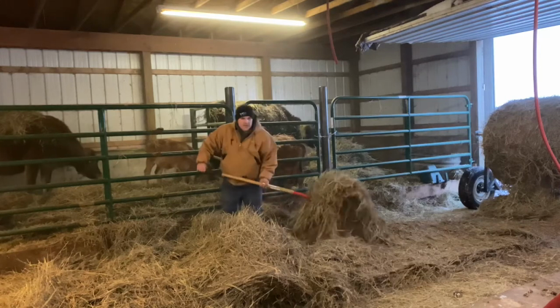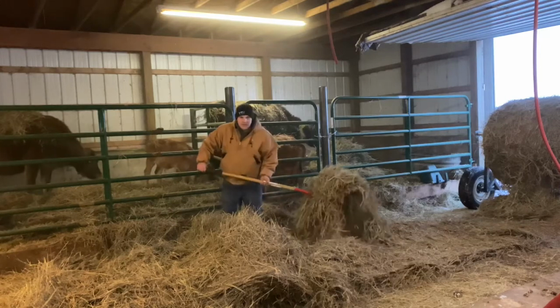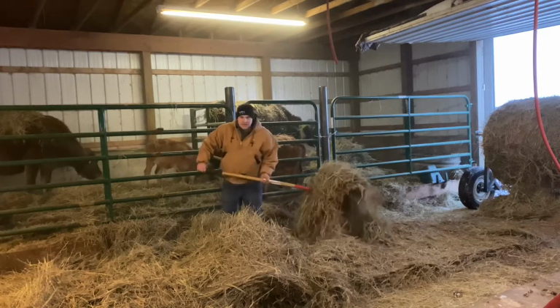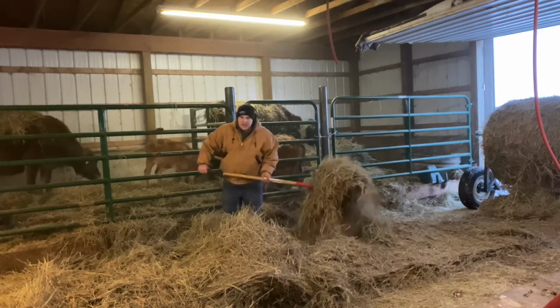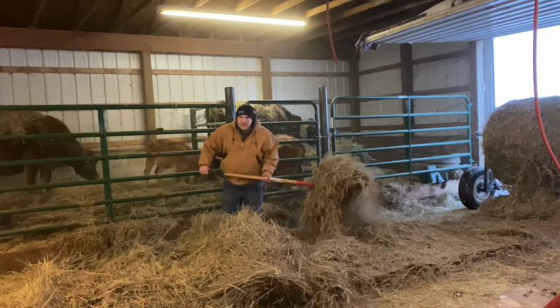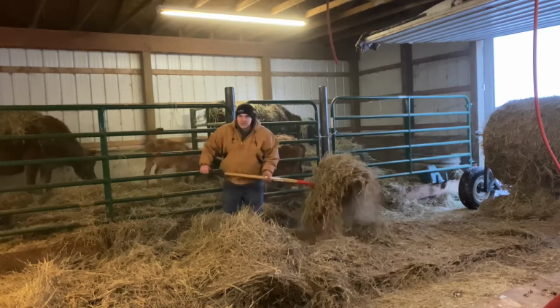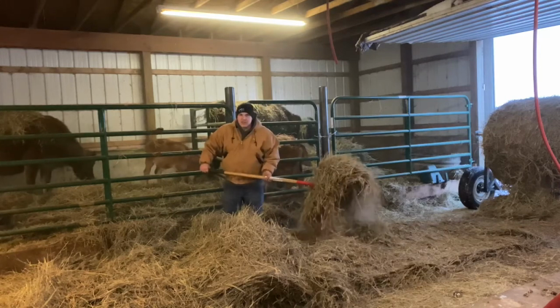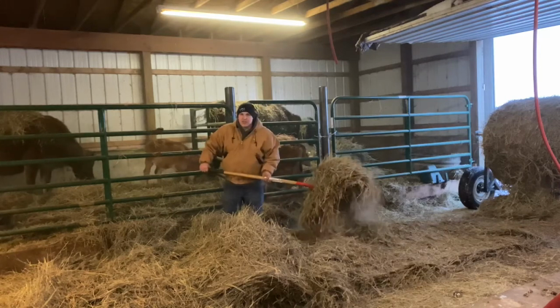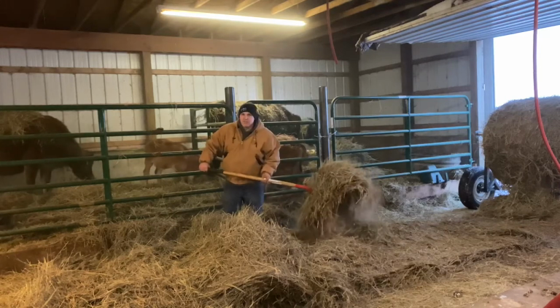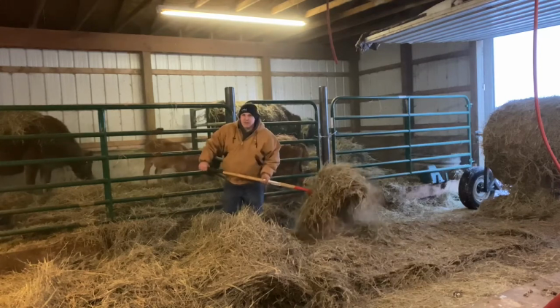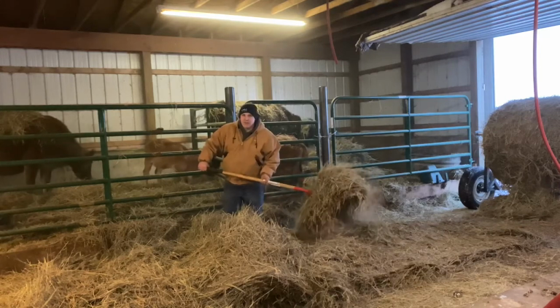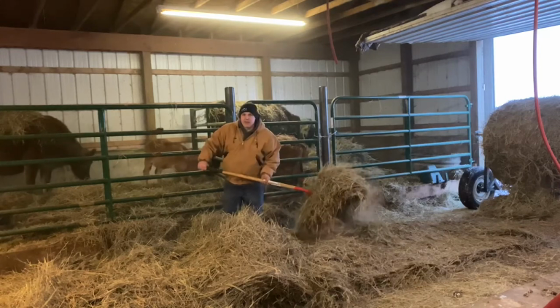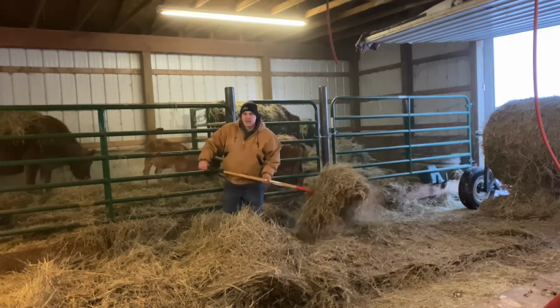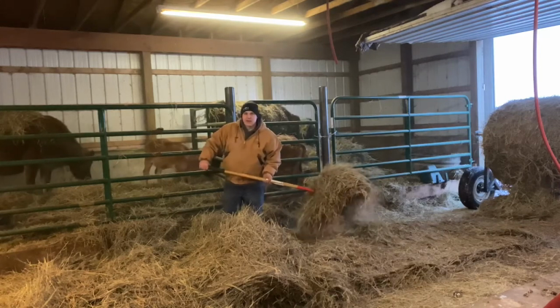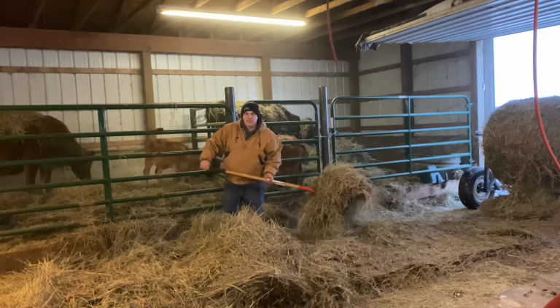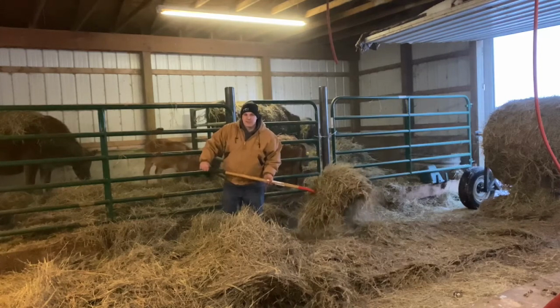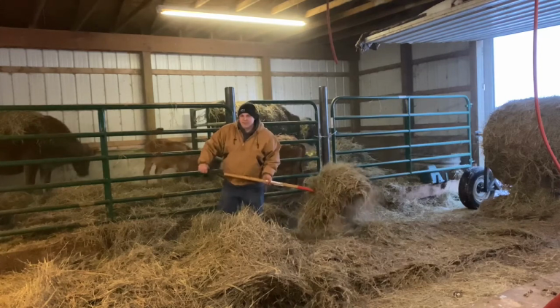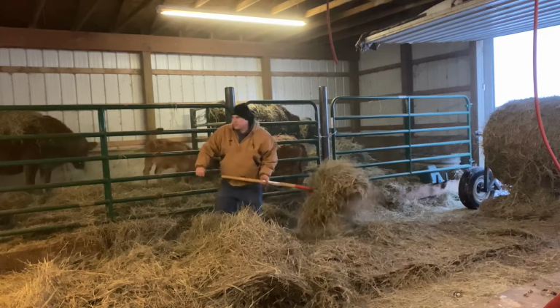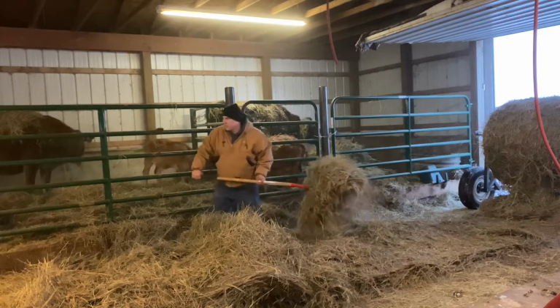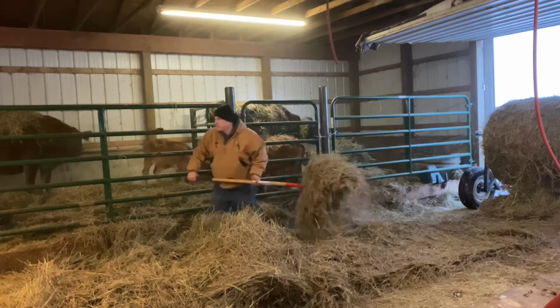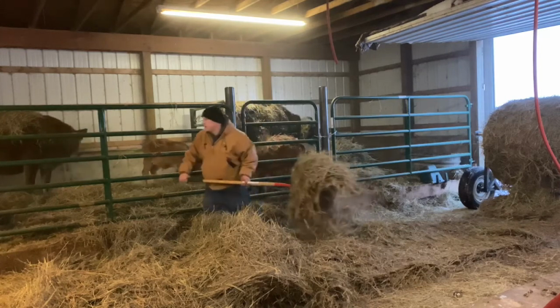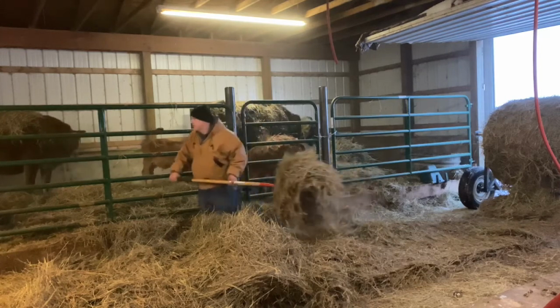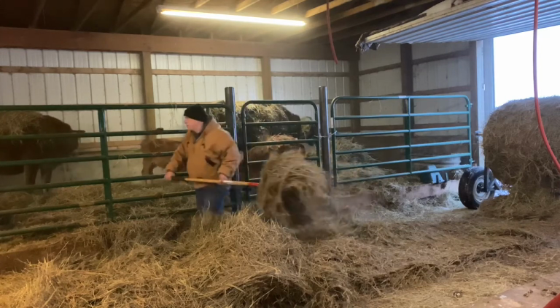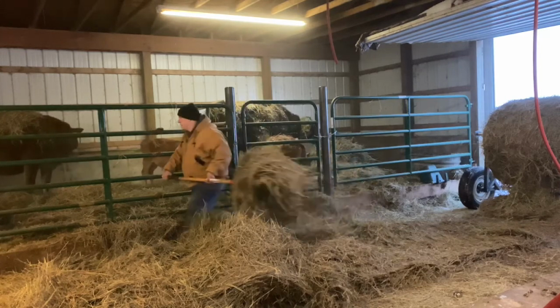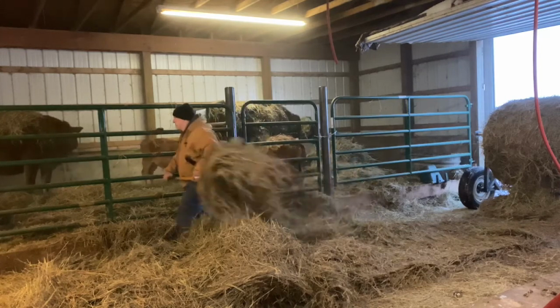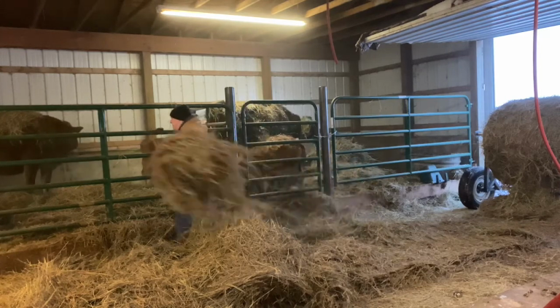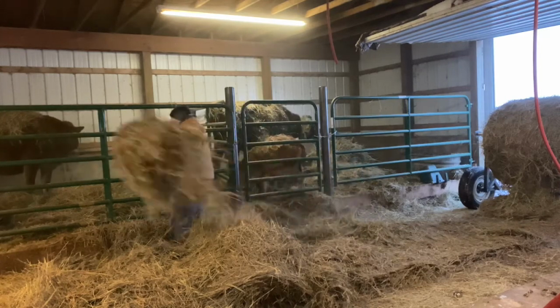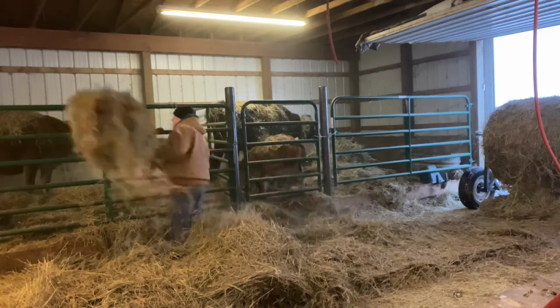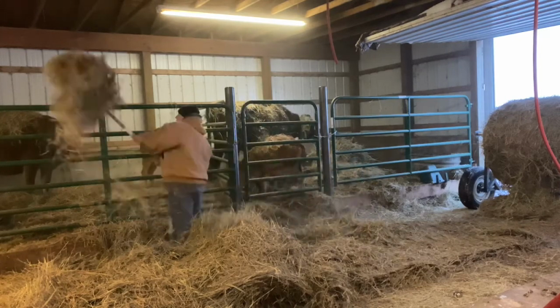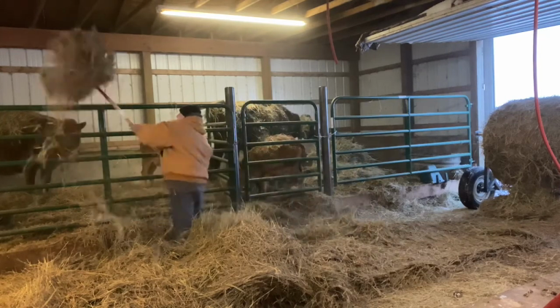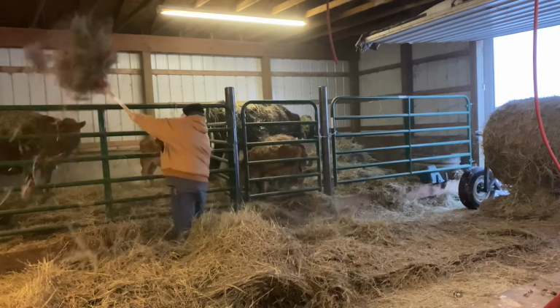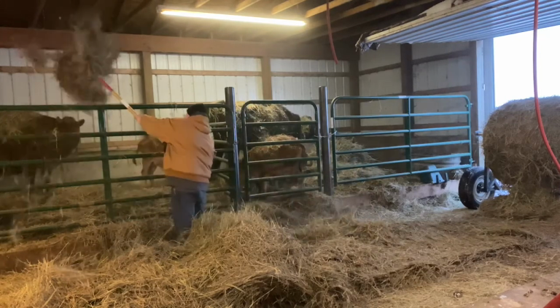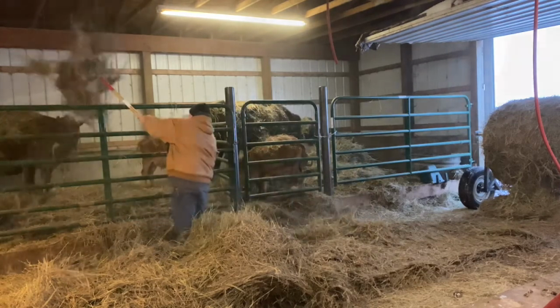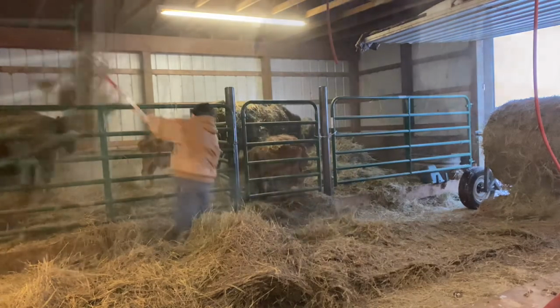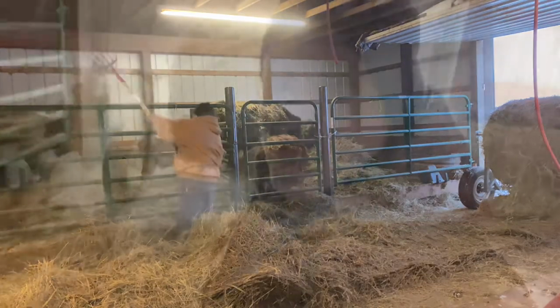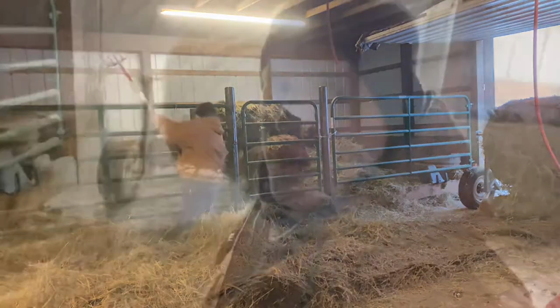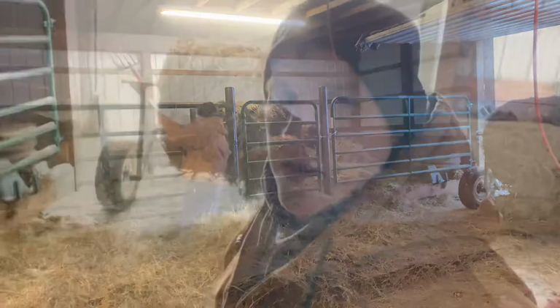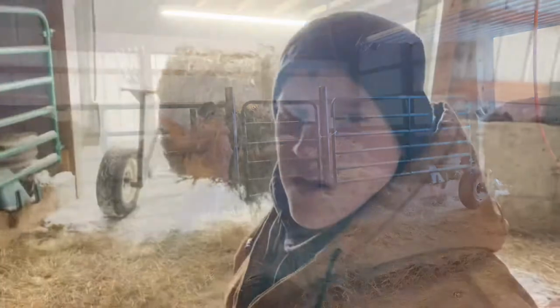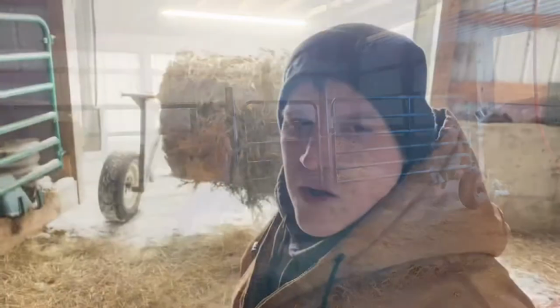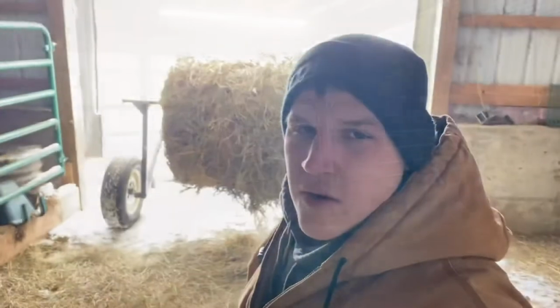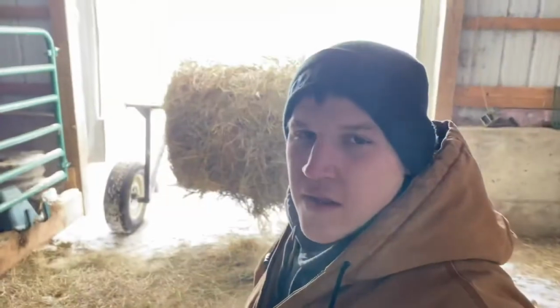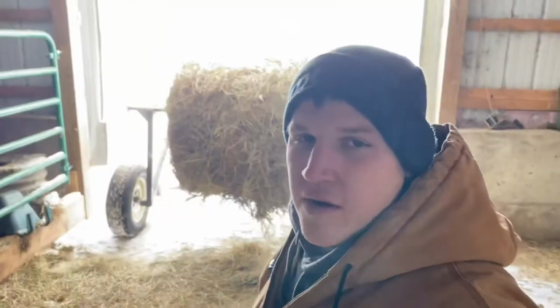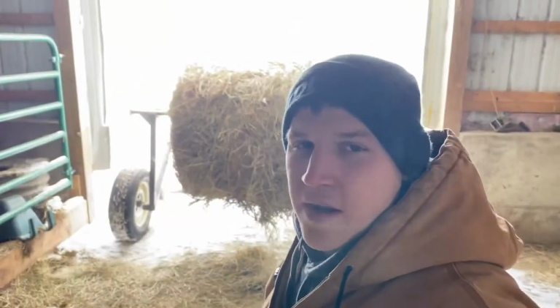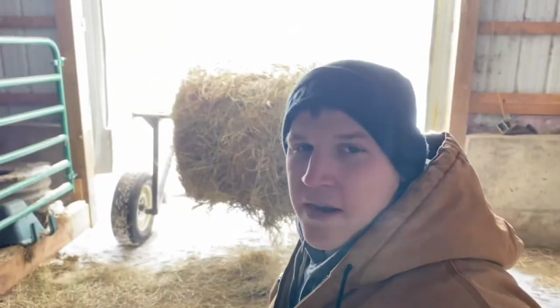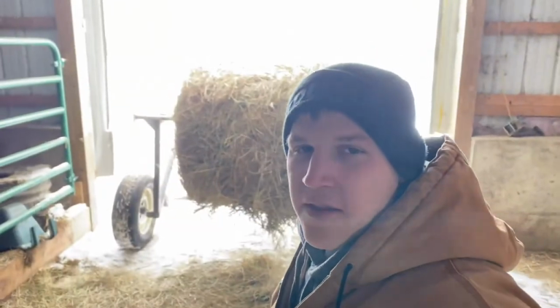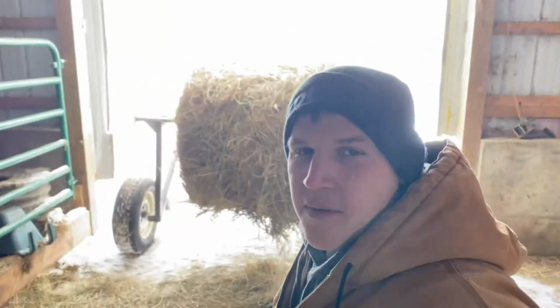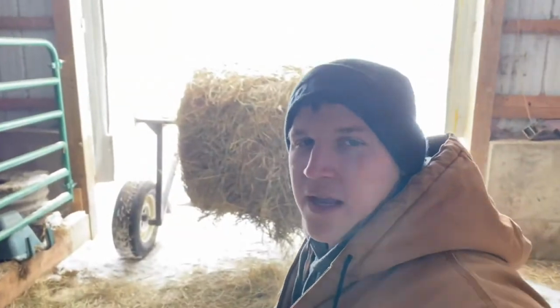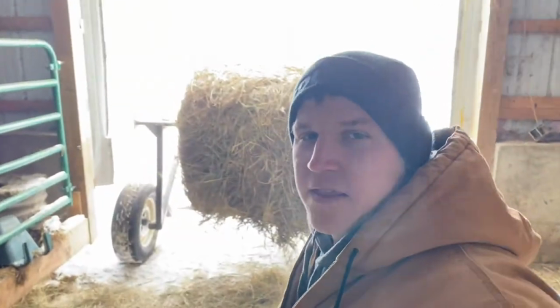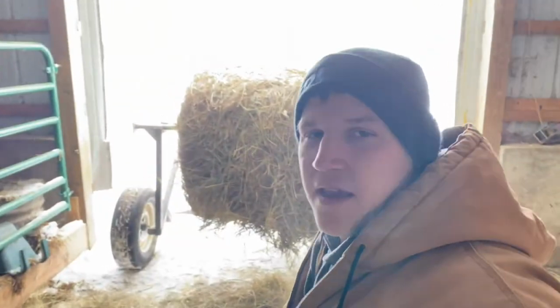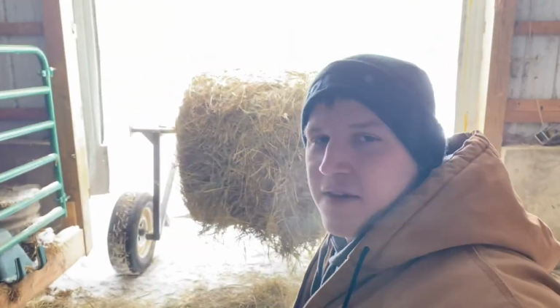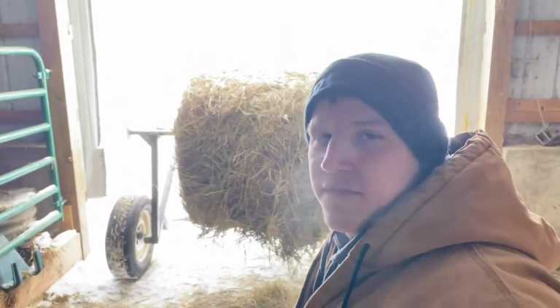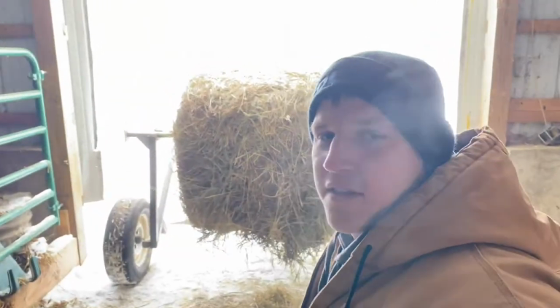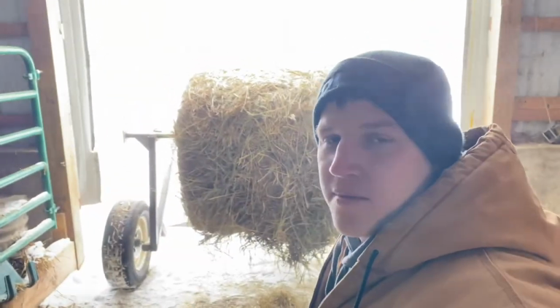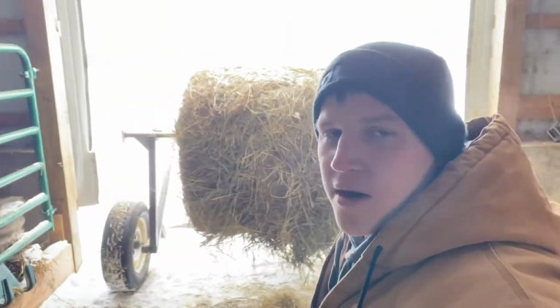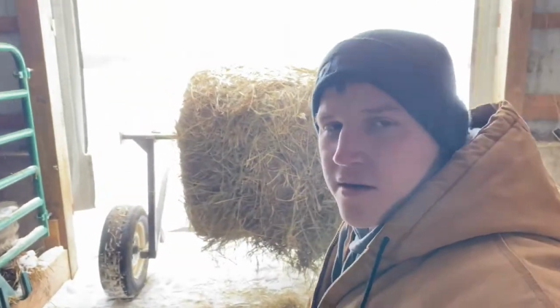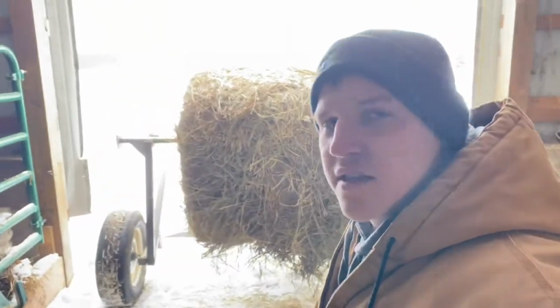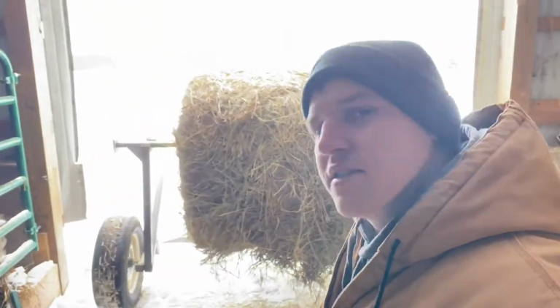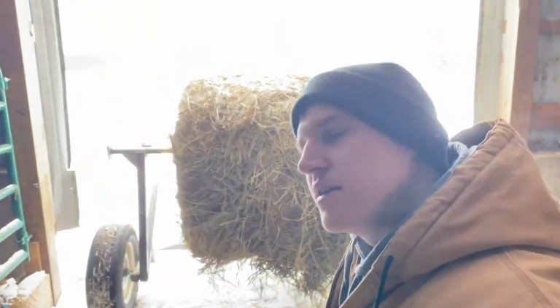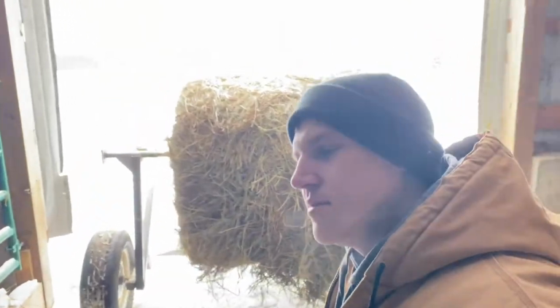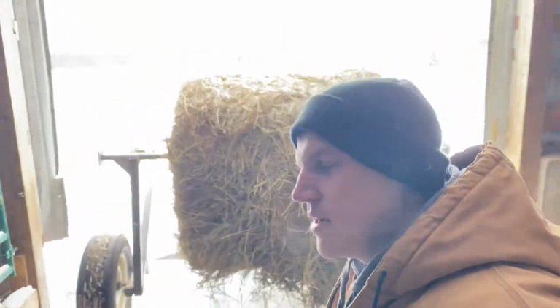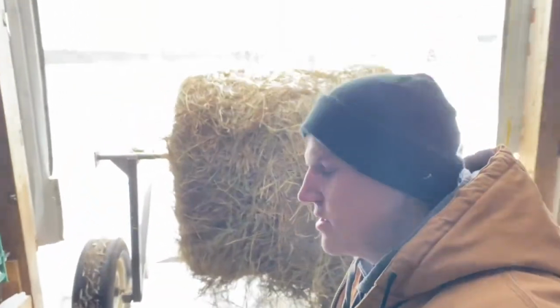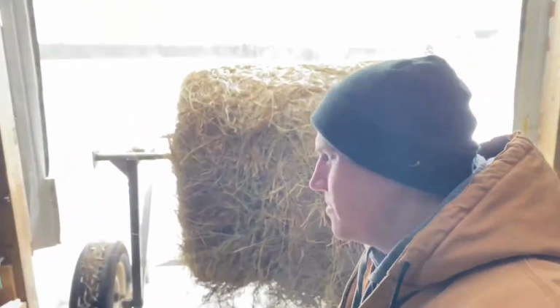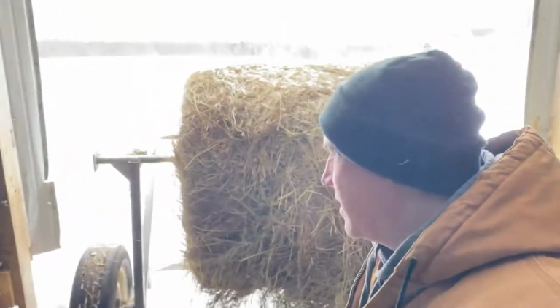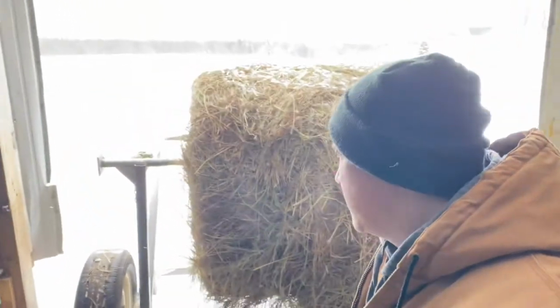Well alright, now that we've got the hay fed in the barn, let's take some out to the pasture.